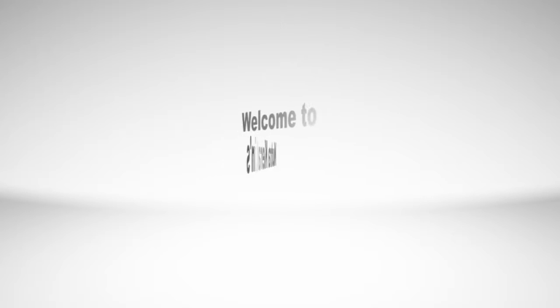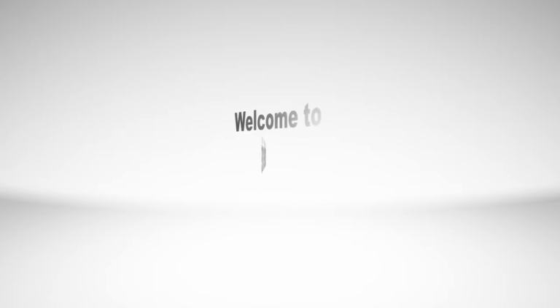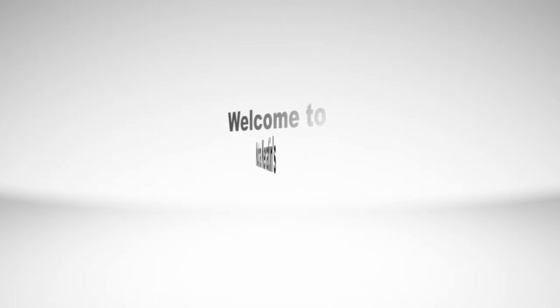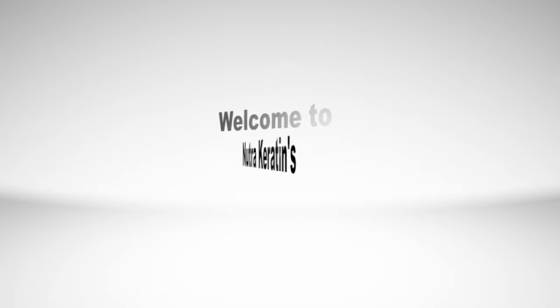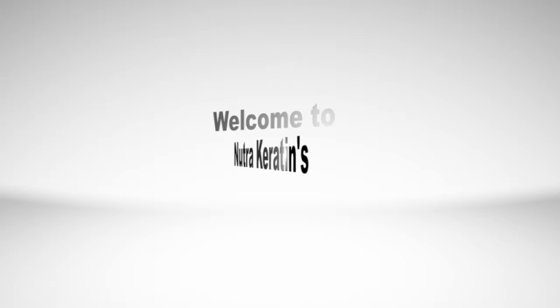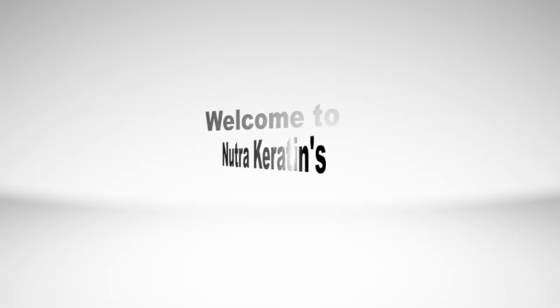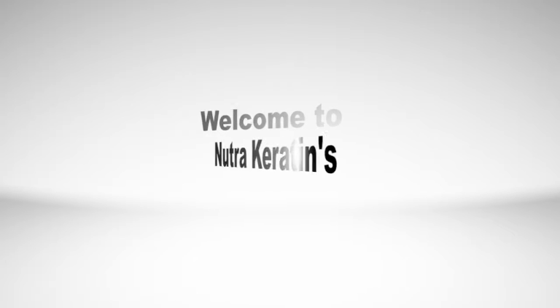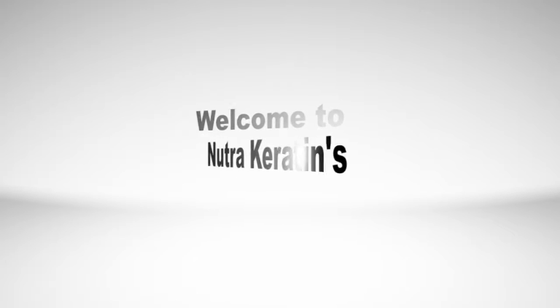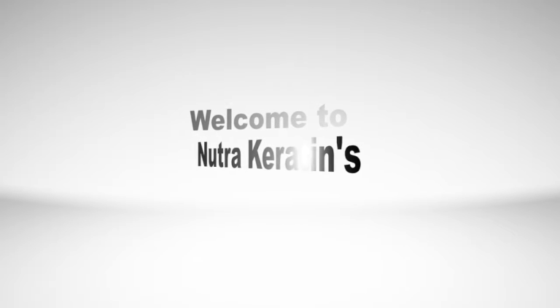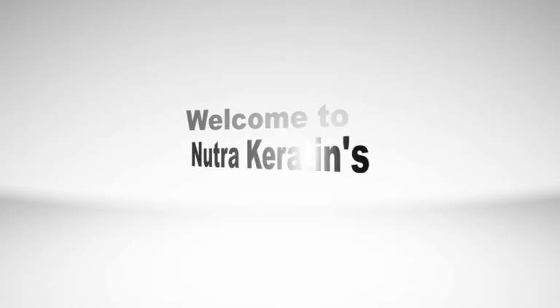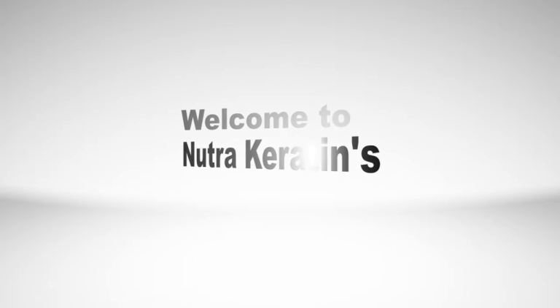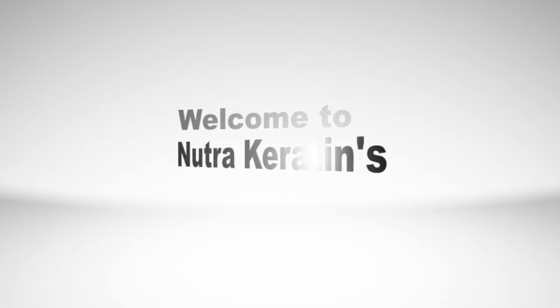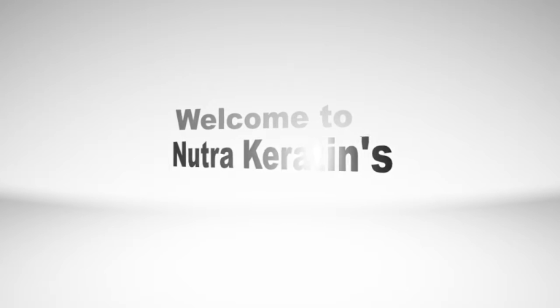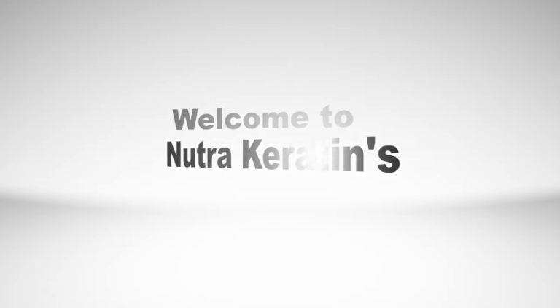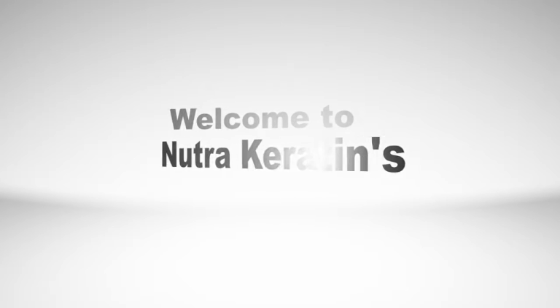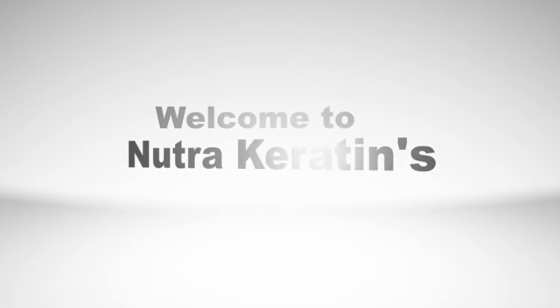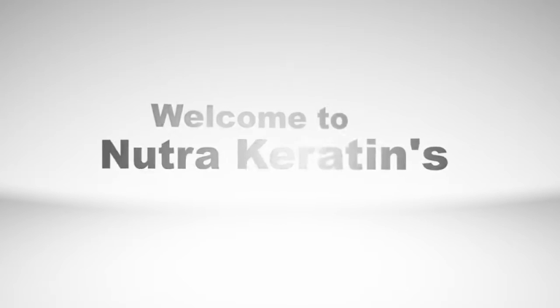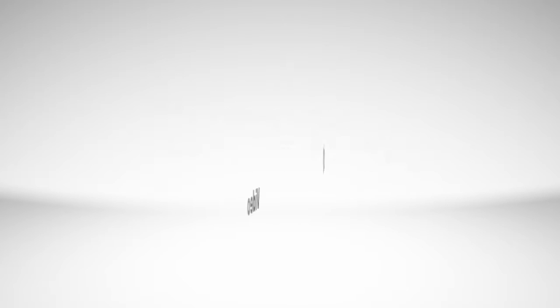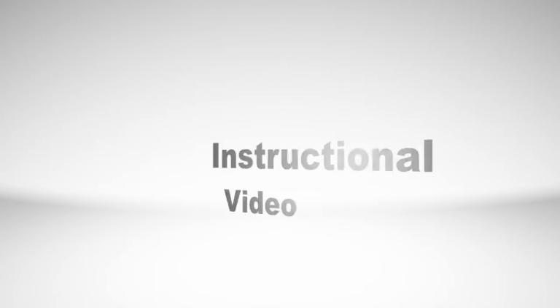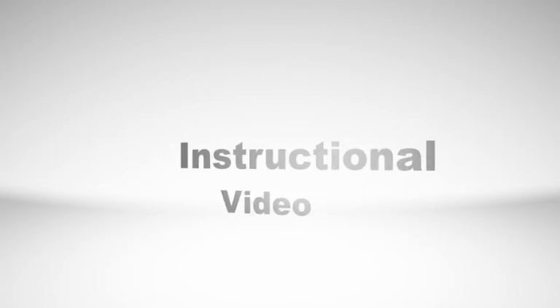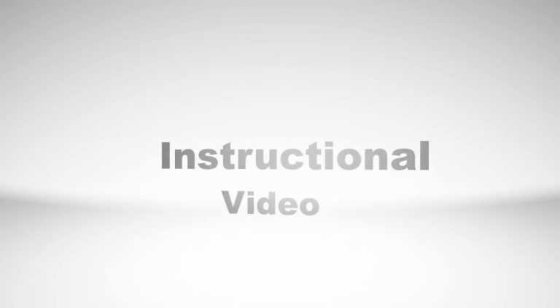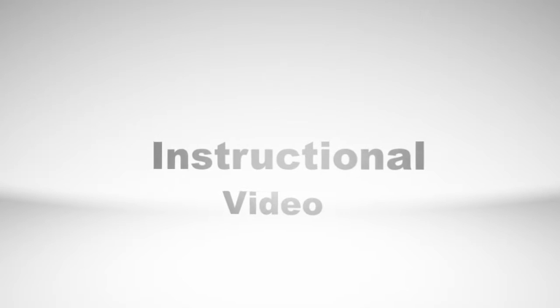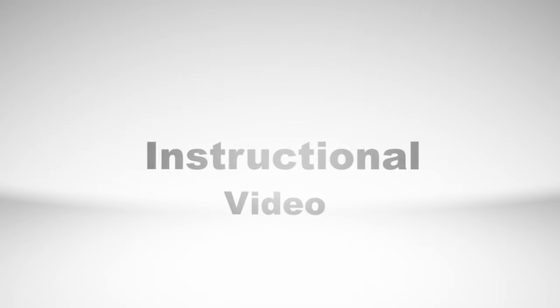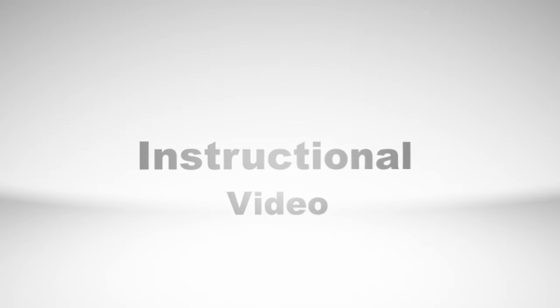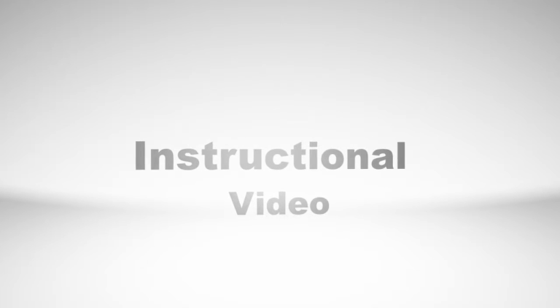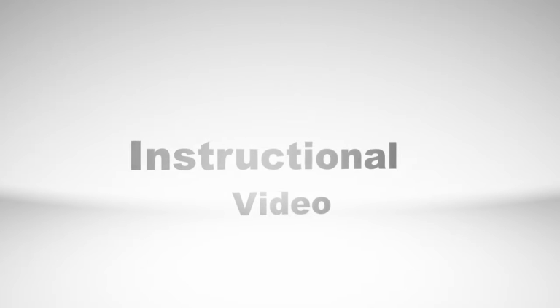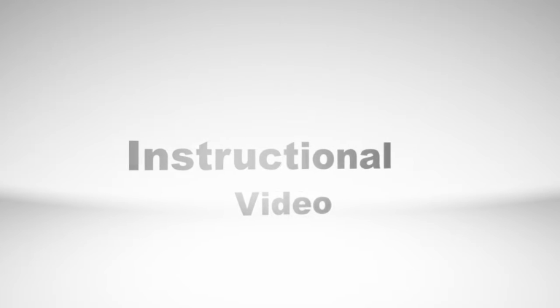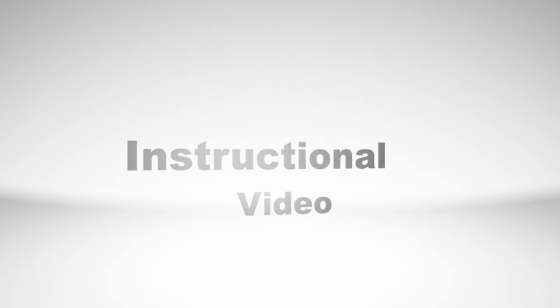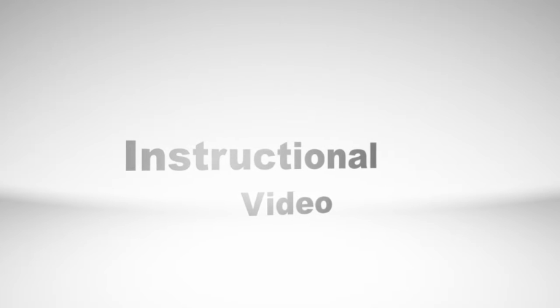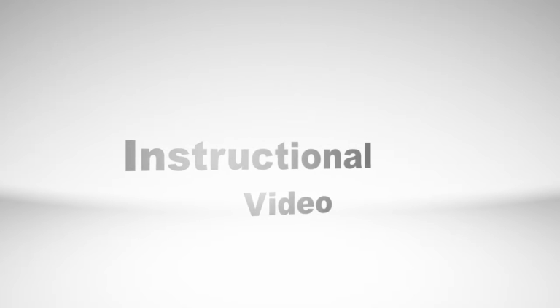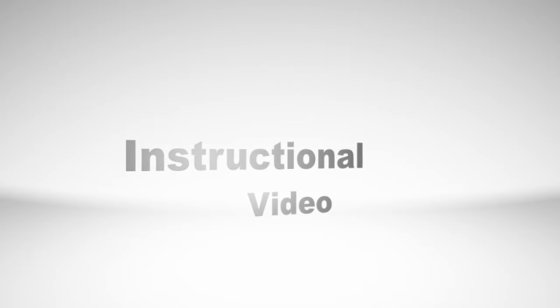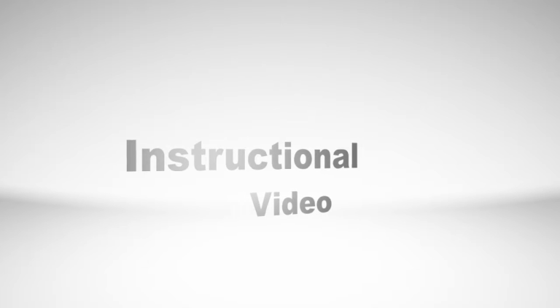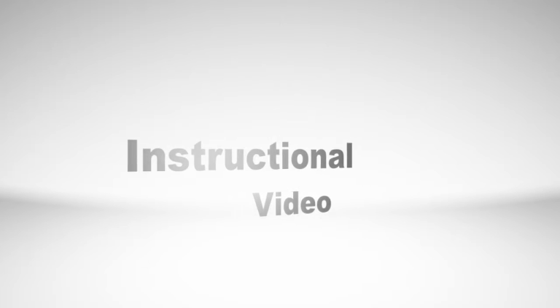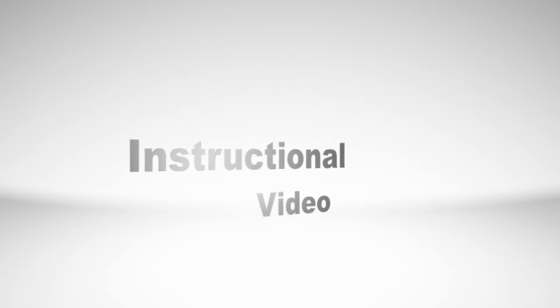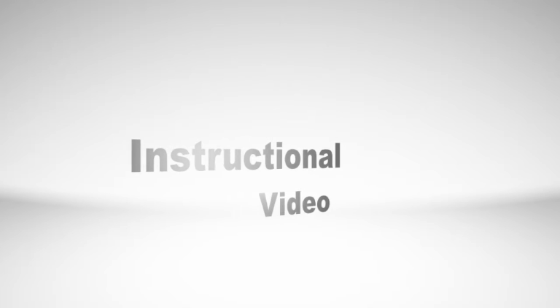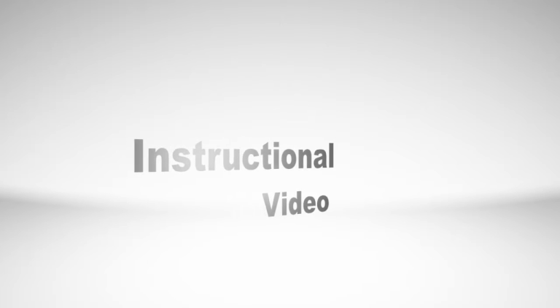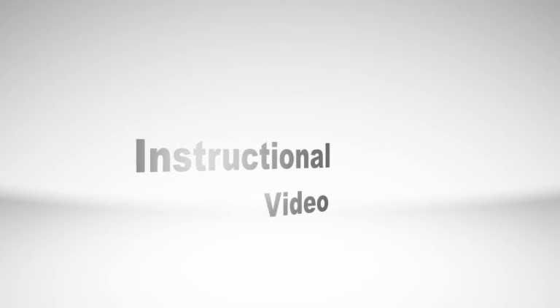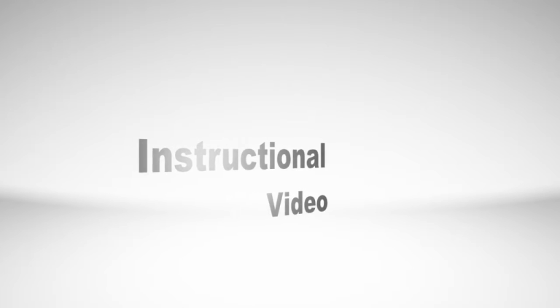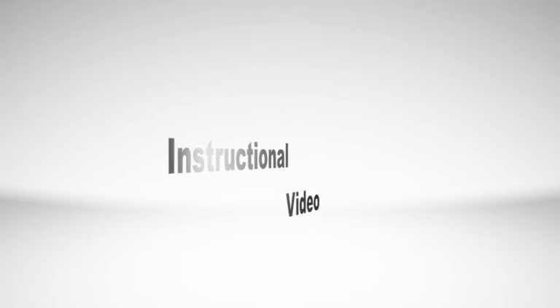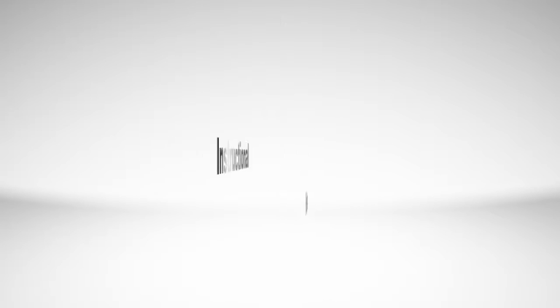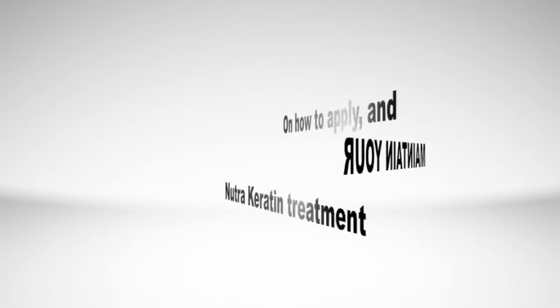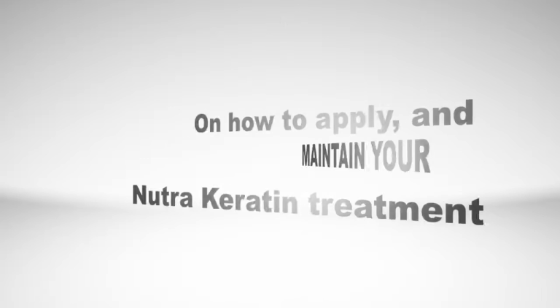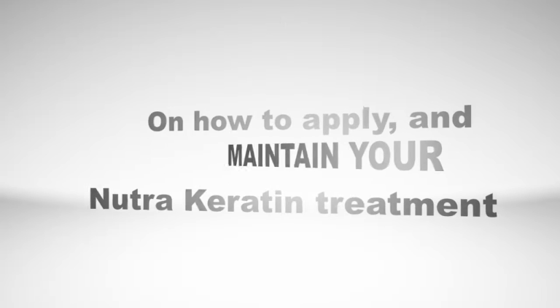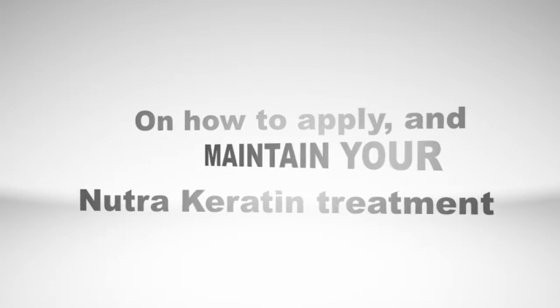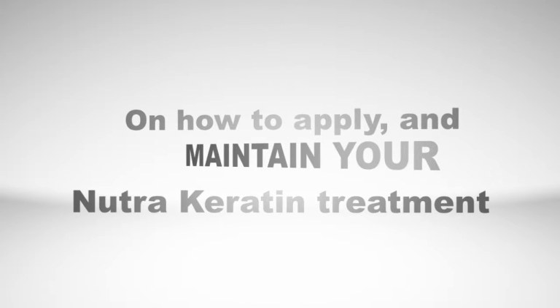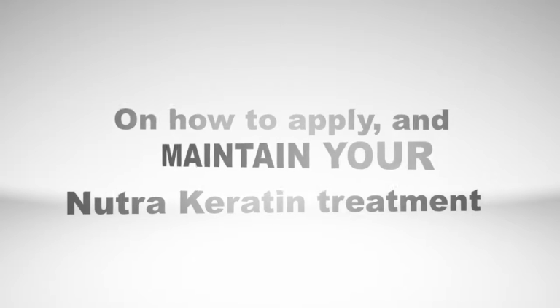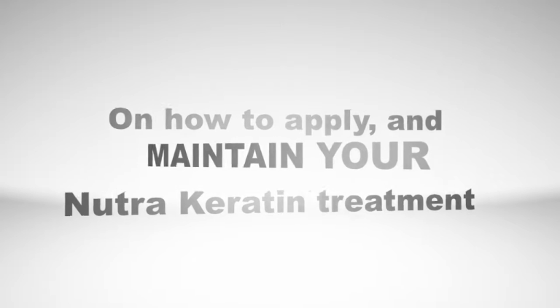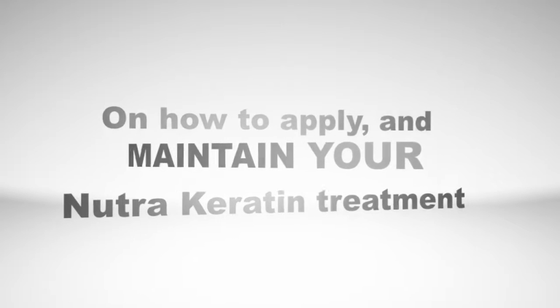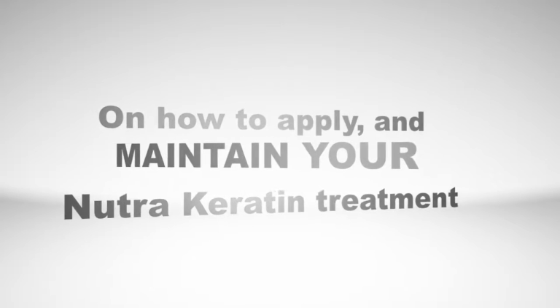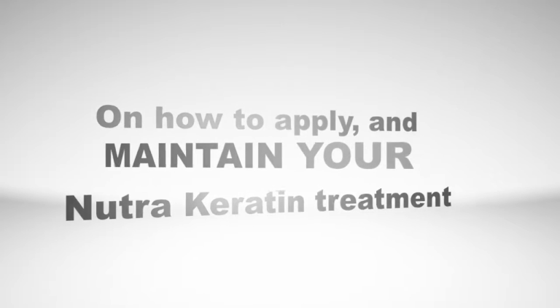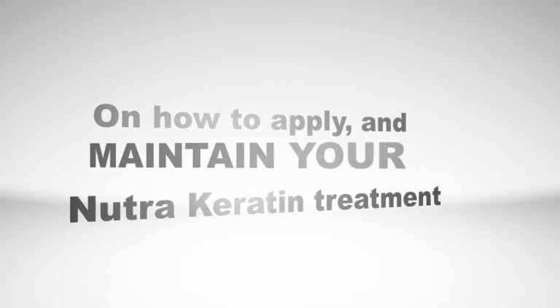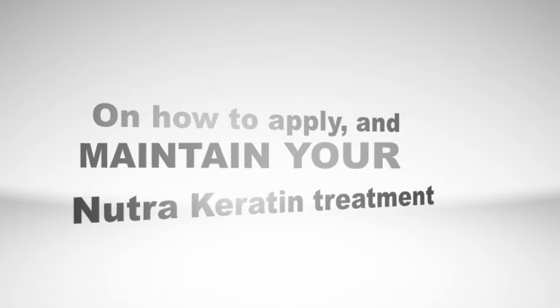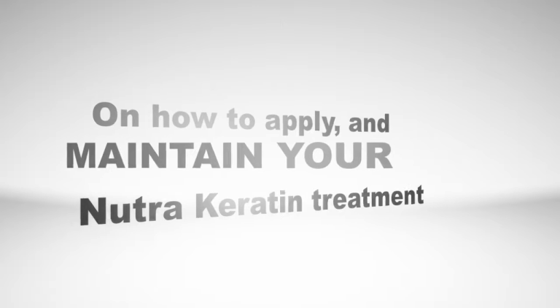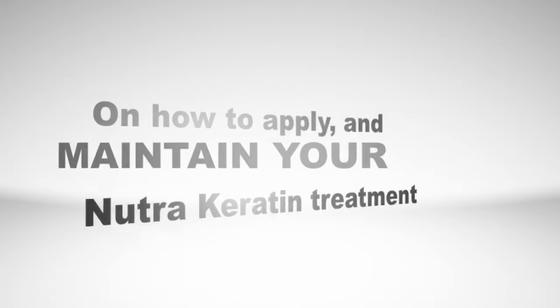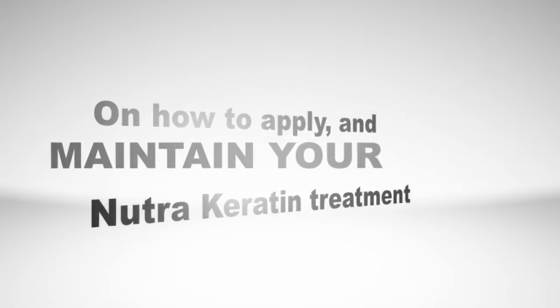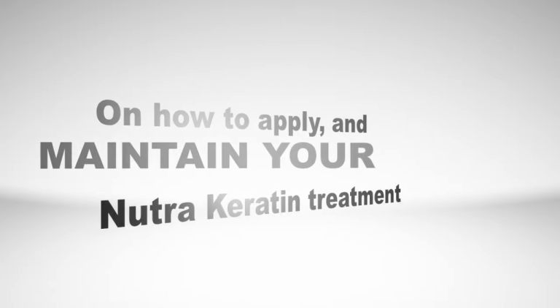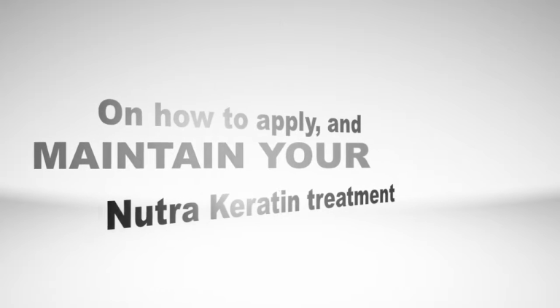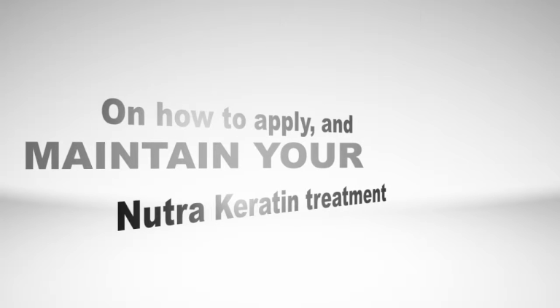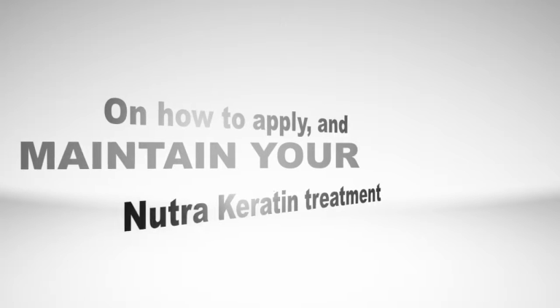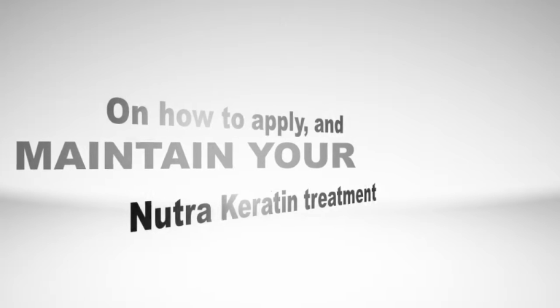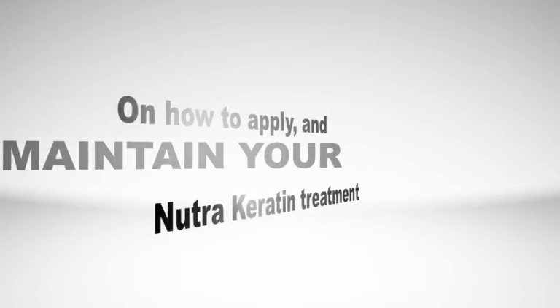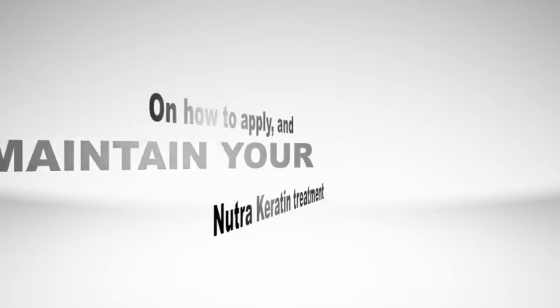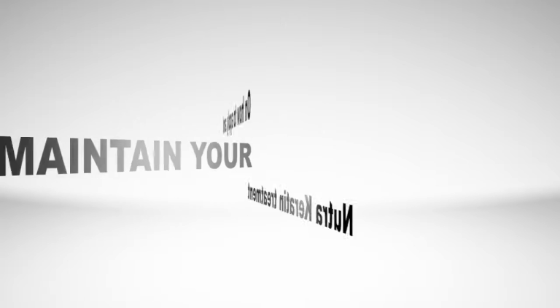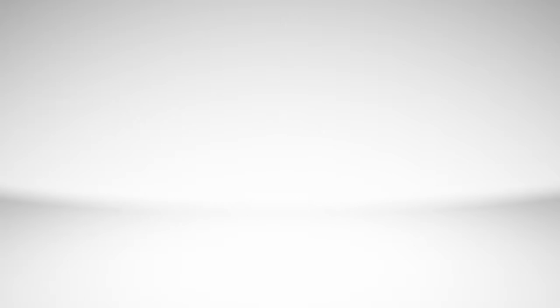Welcome to Nutrikeratin Instructional Video on how to apply and maintain your client's keratin treatment.